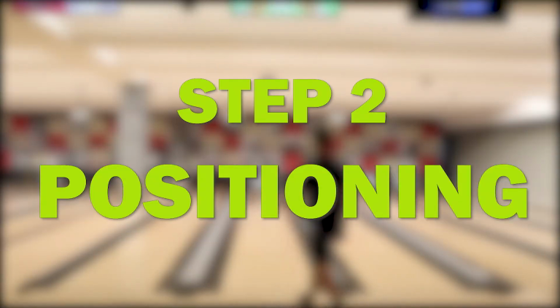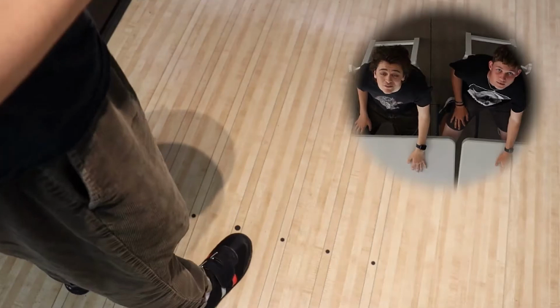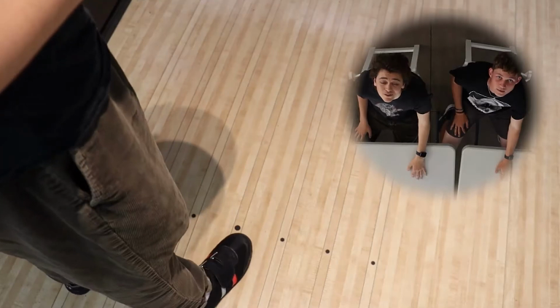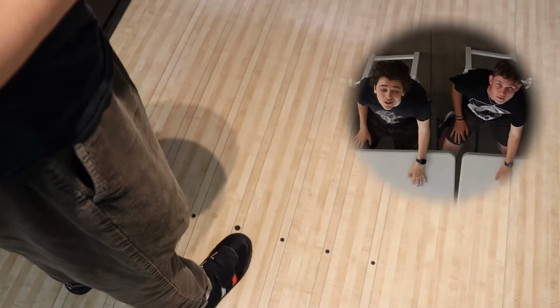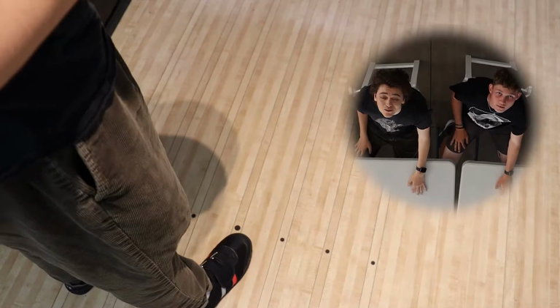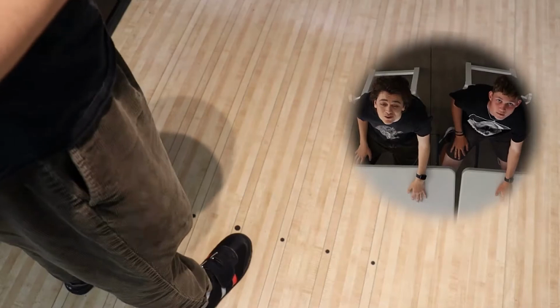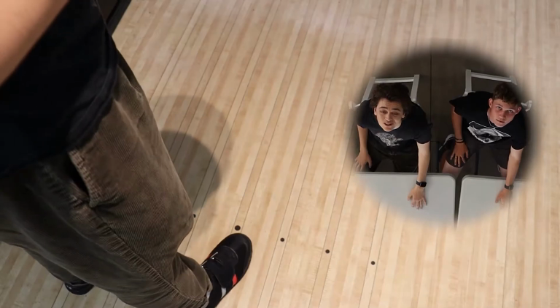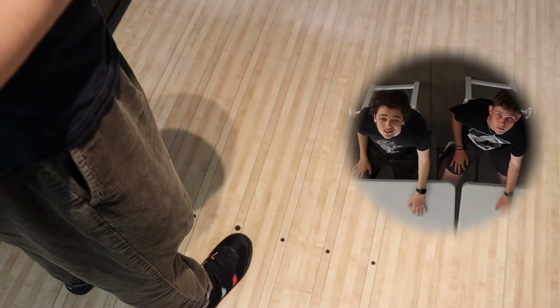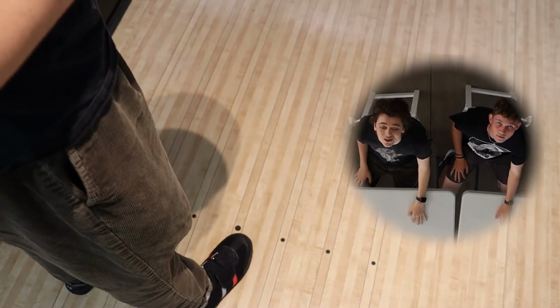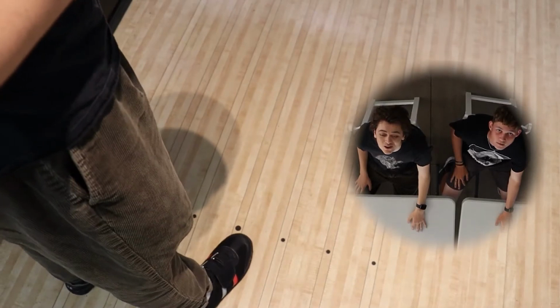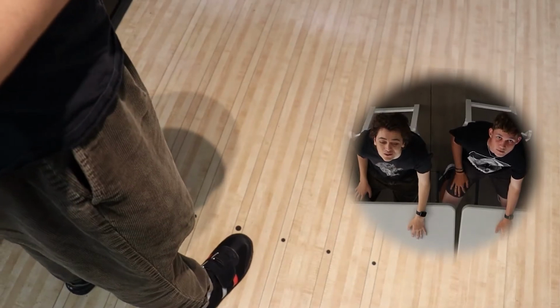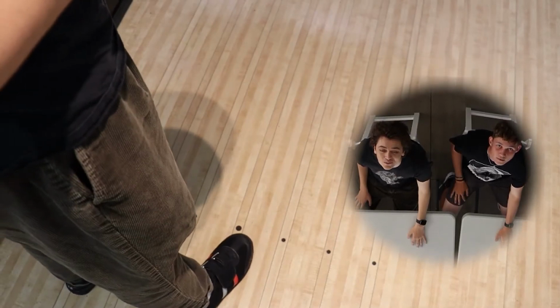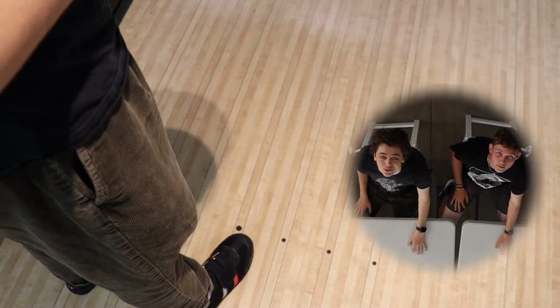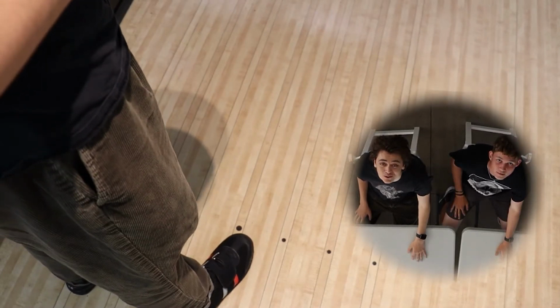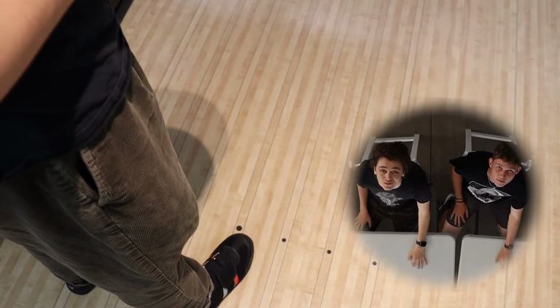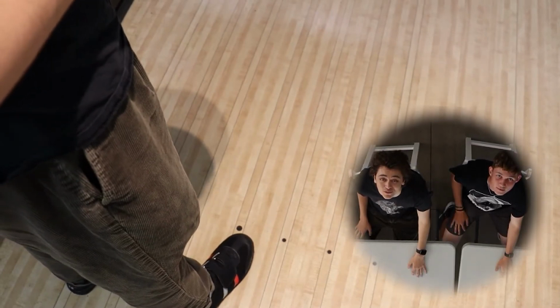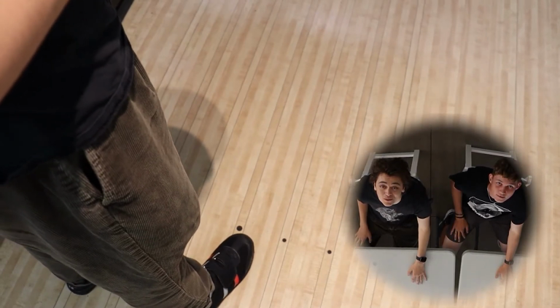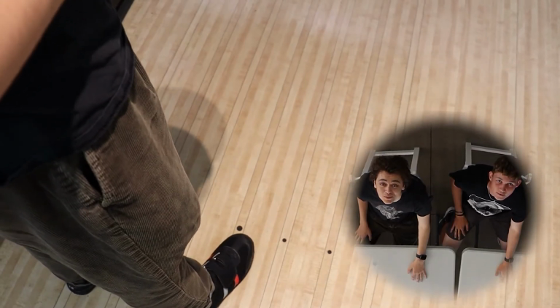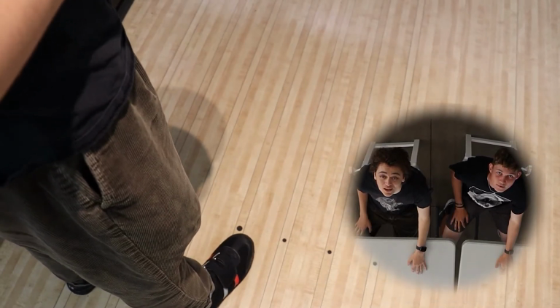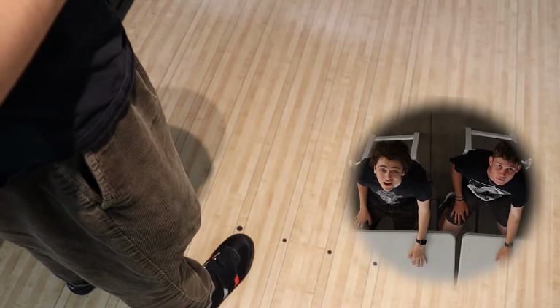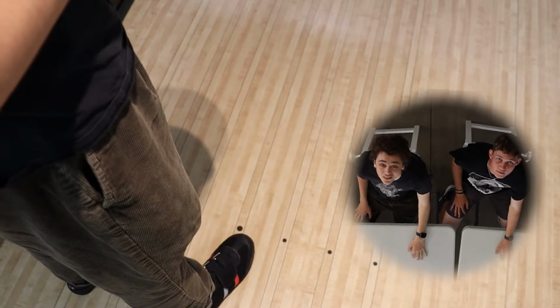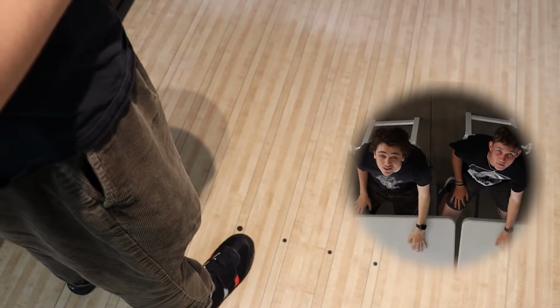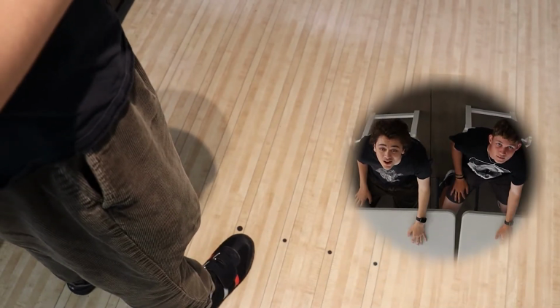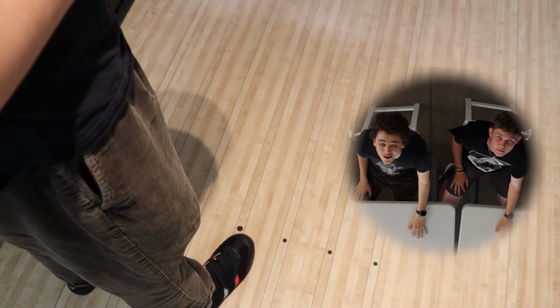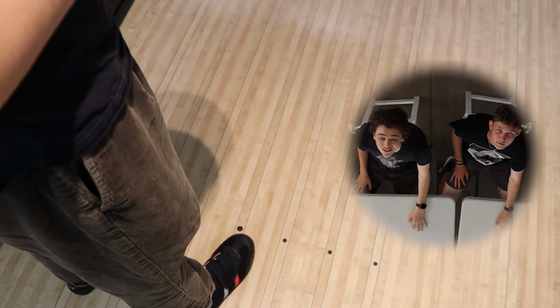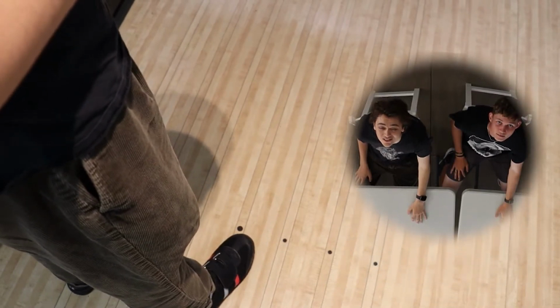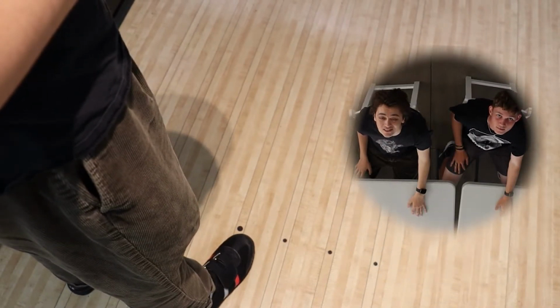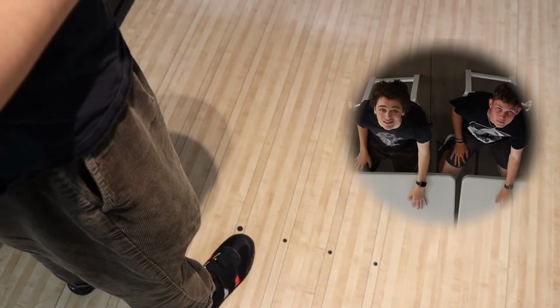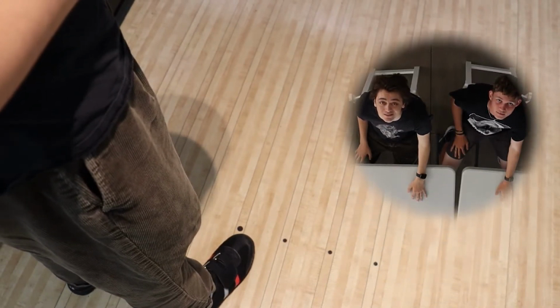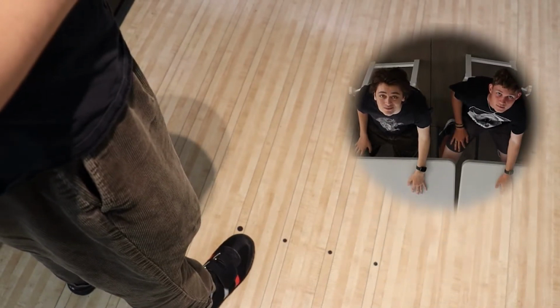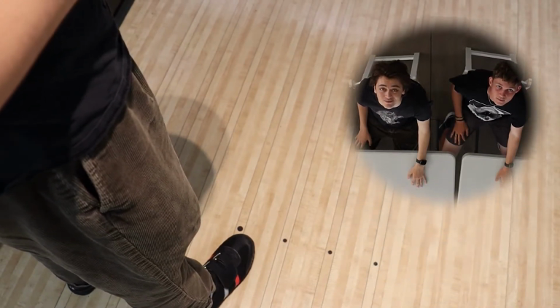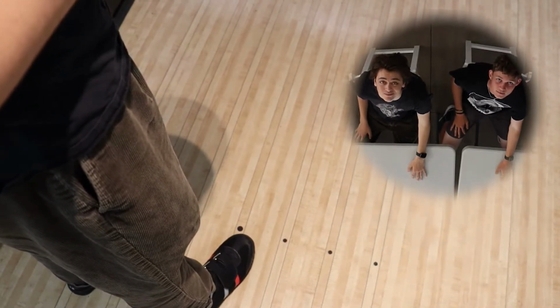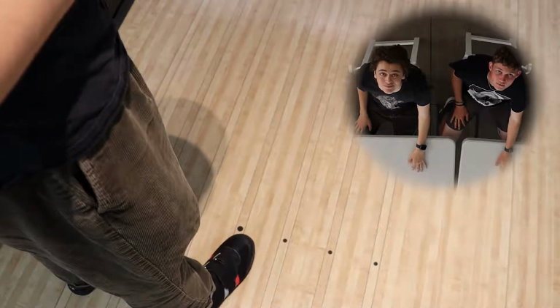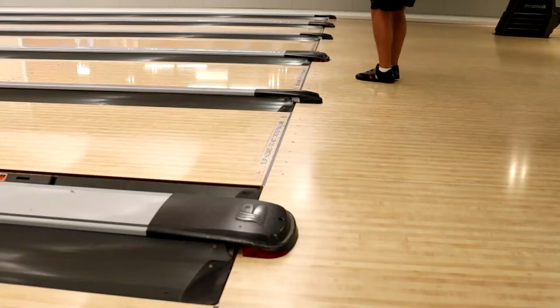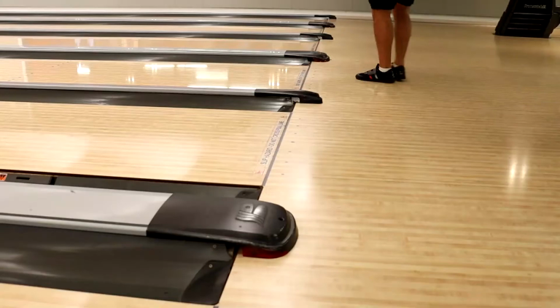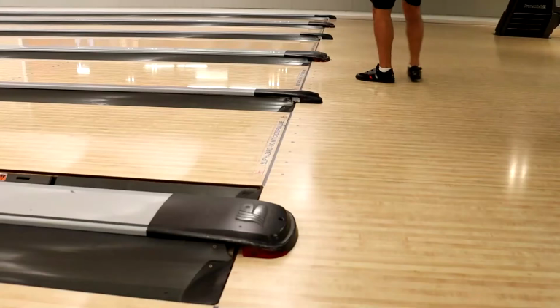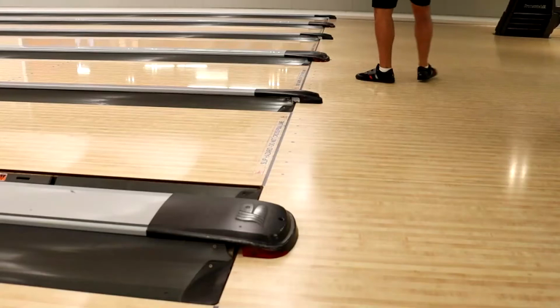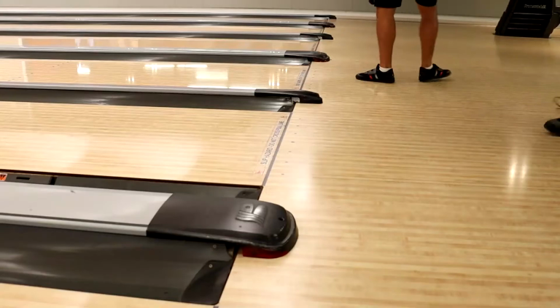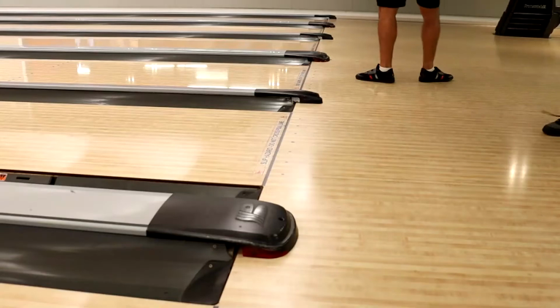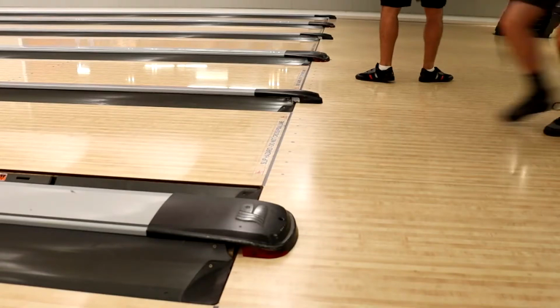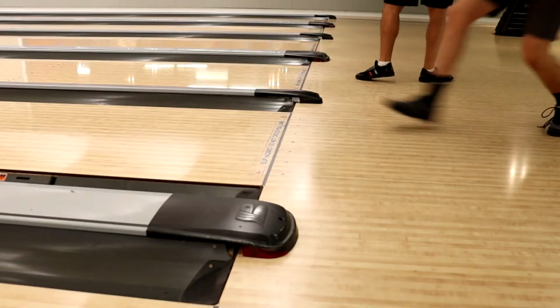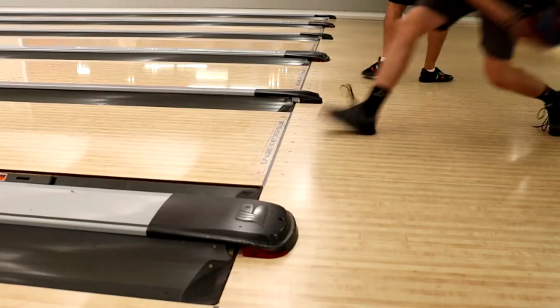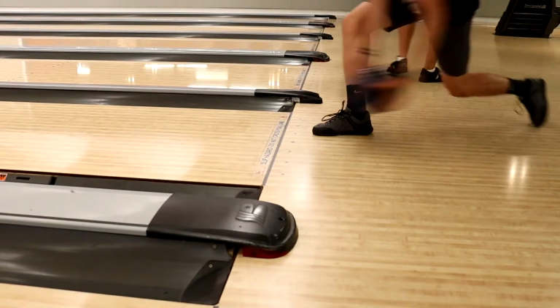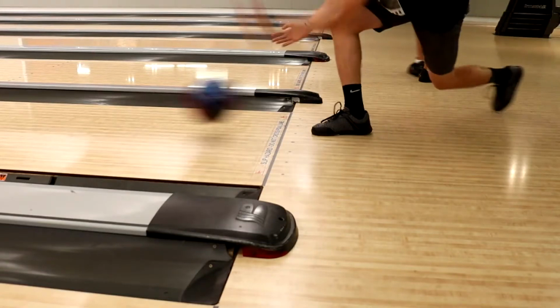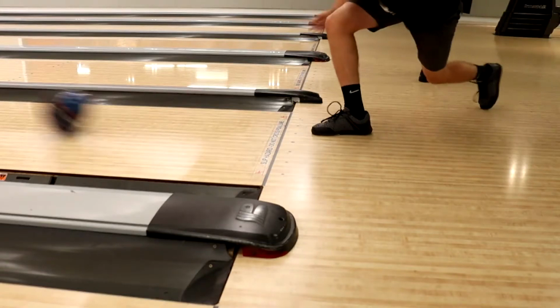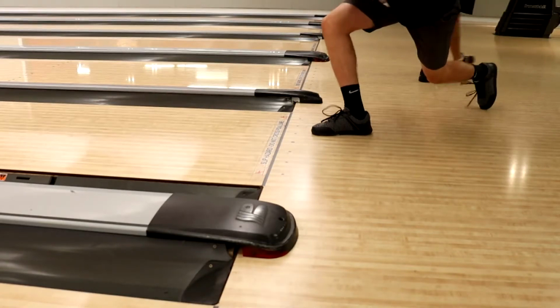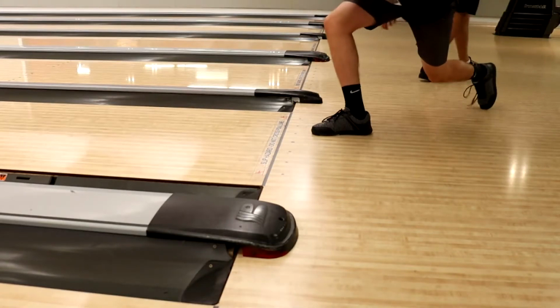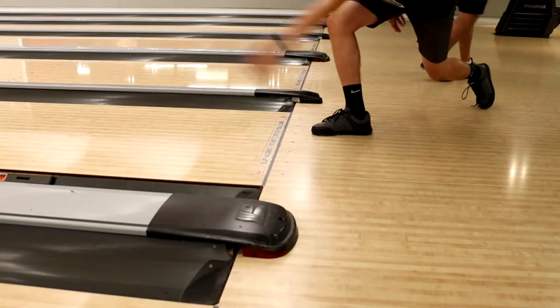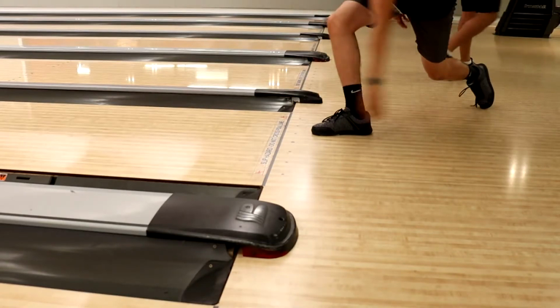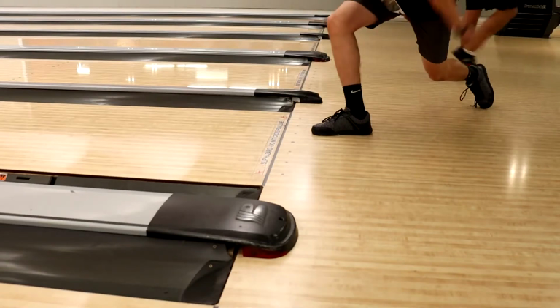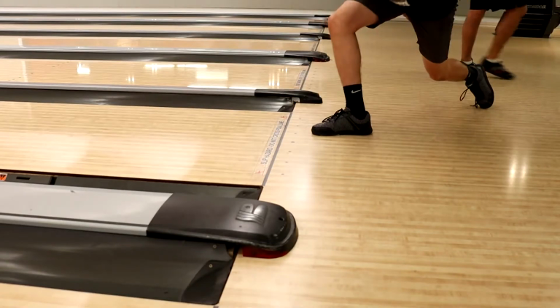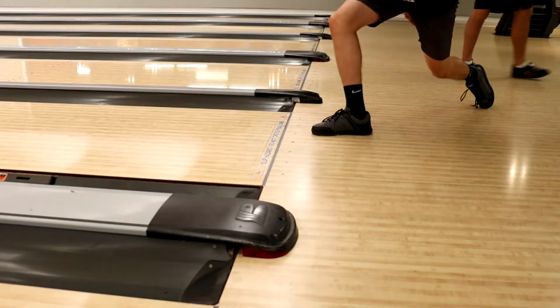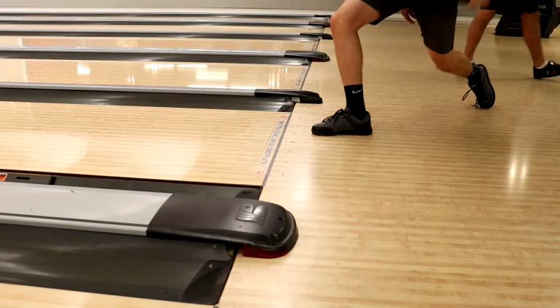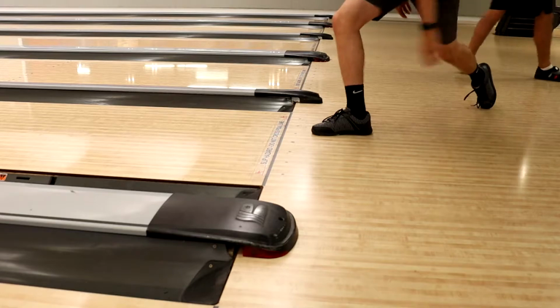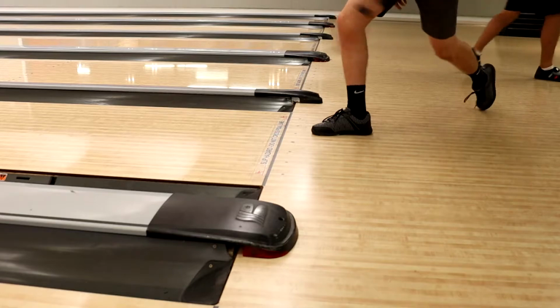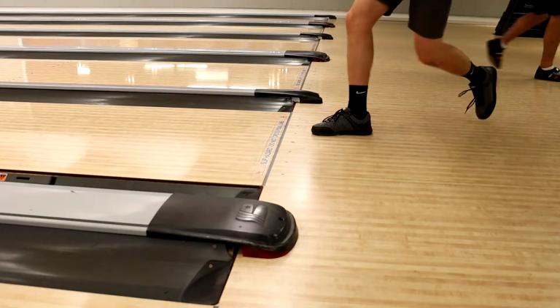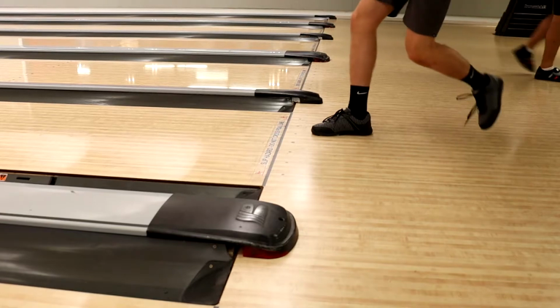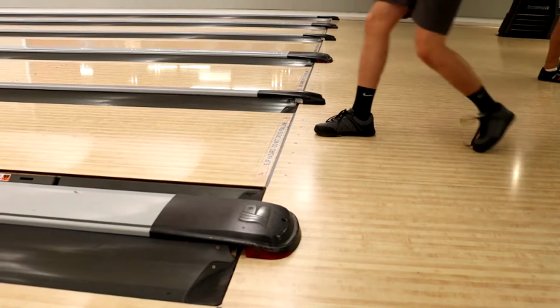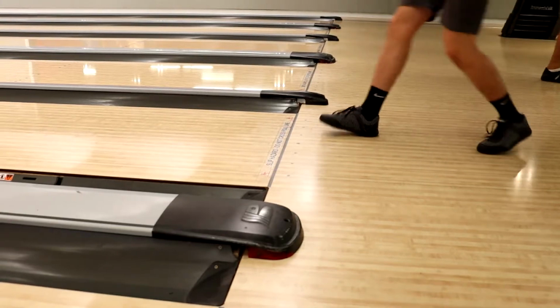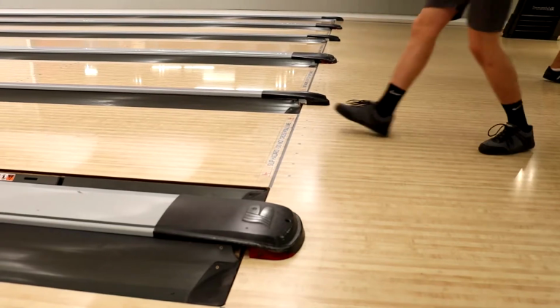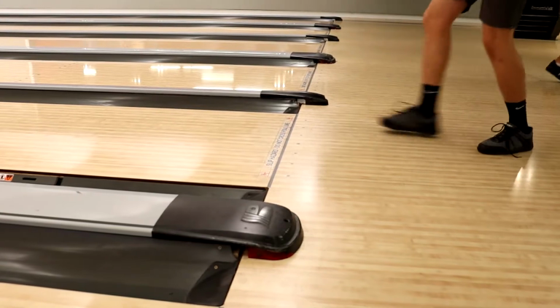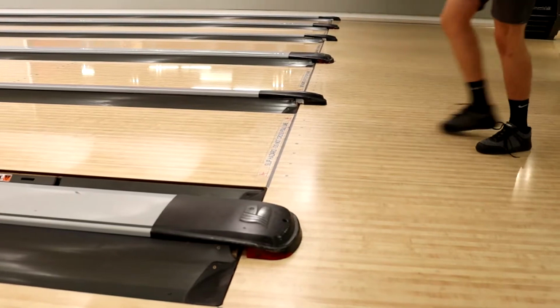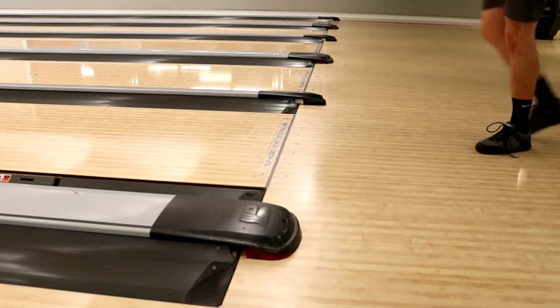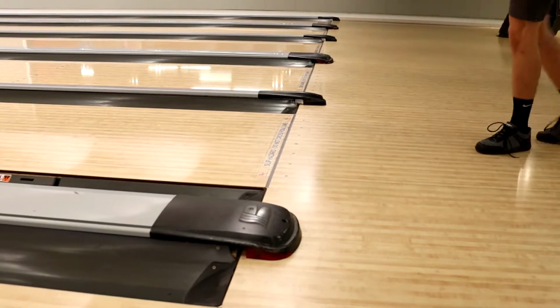You're definitely going to want to start with your feet behind the dots. This allows you to have adequate room between you and the foul line.